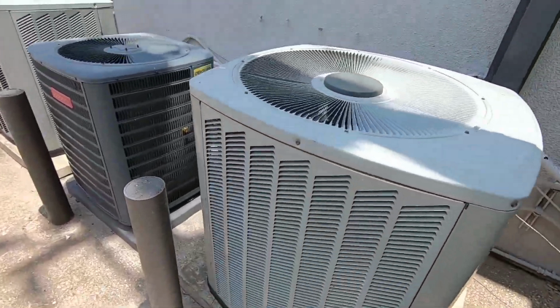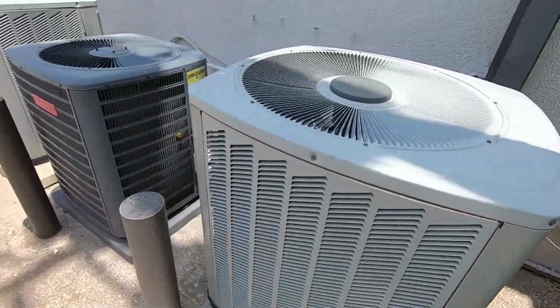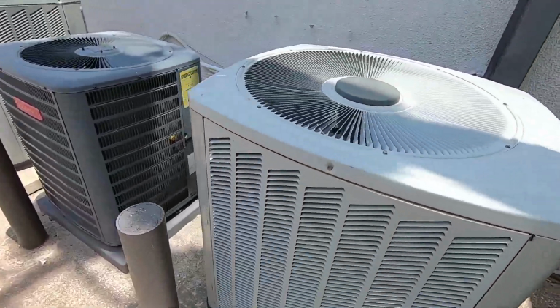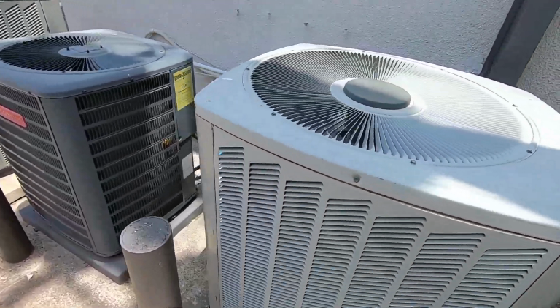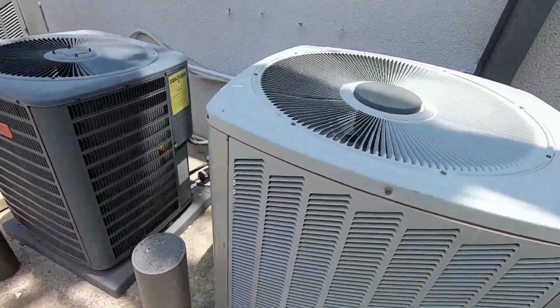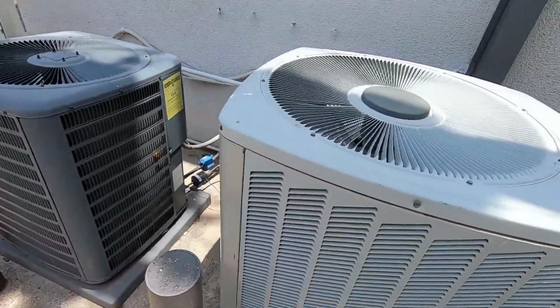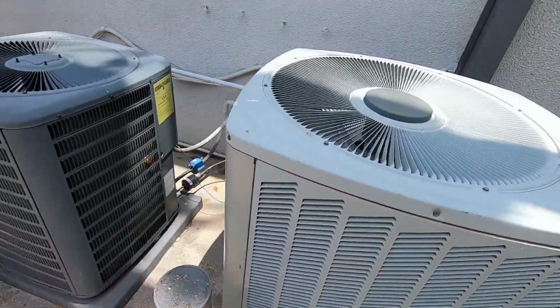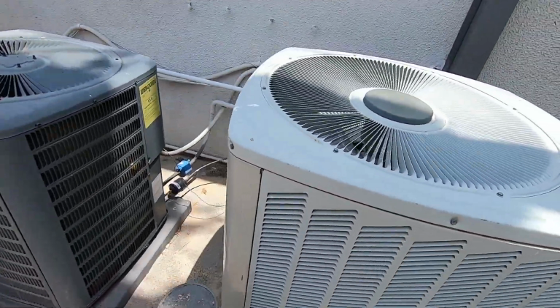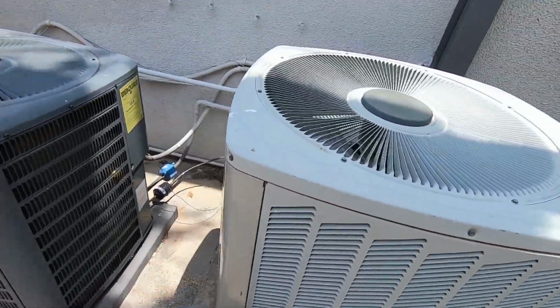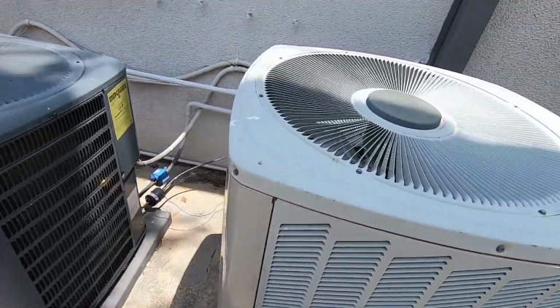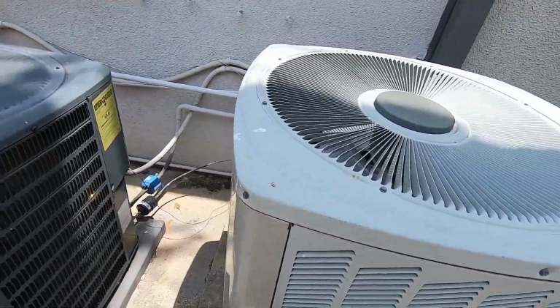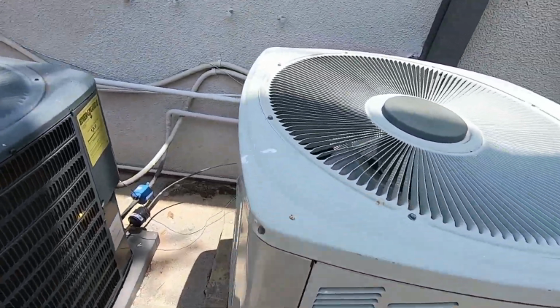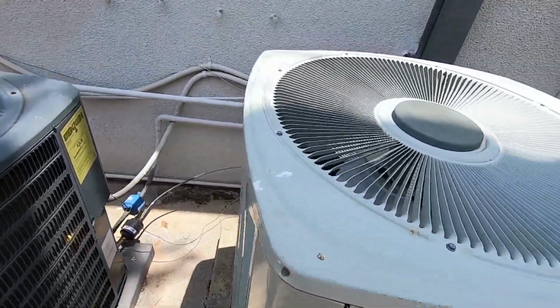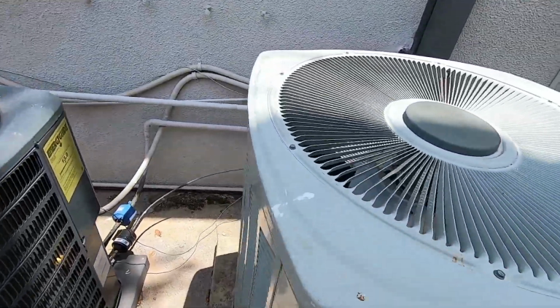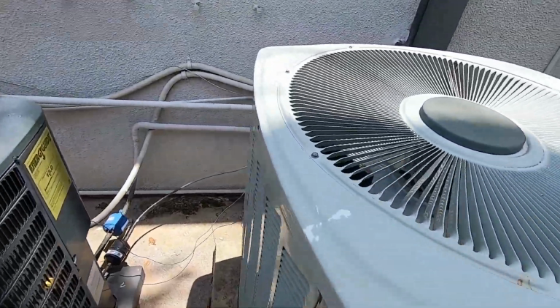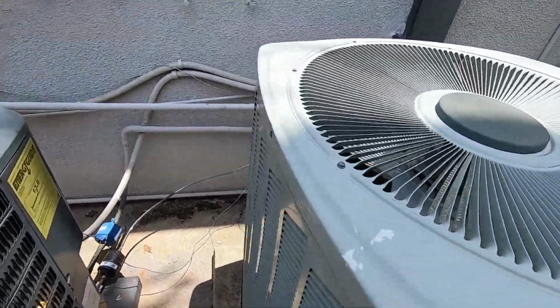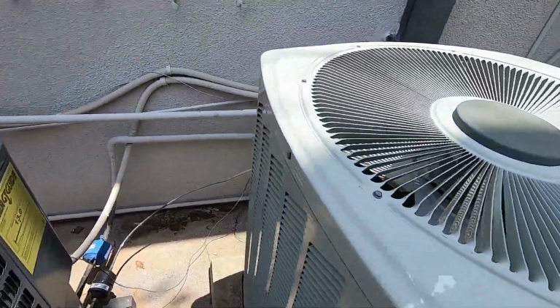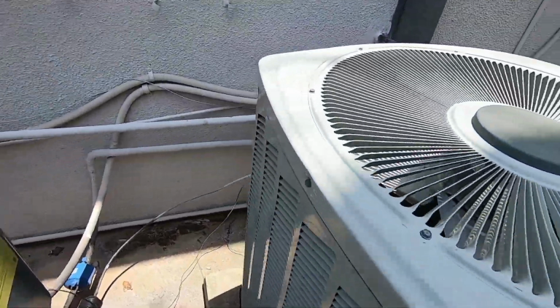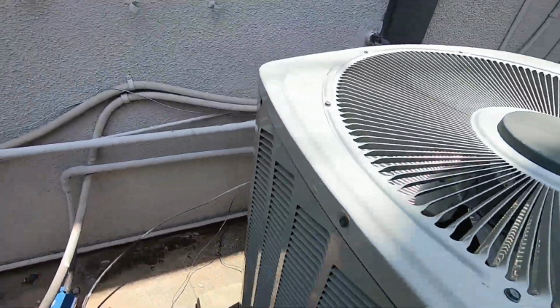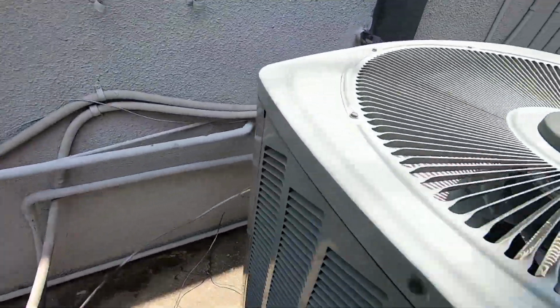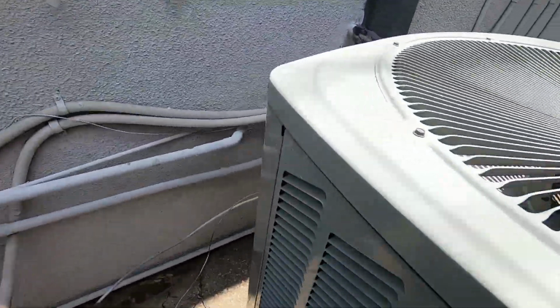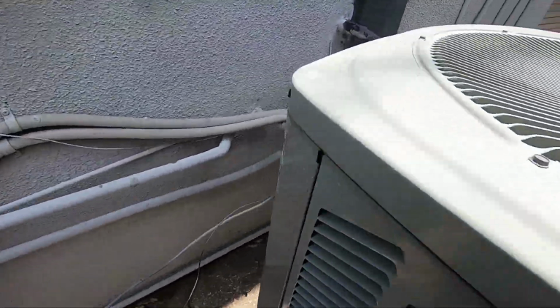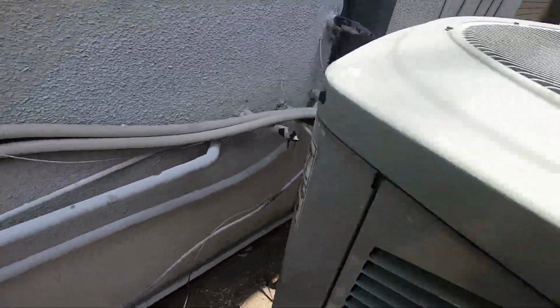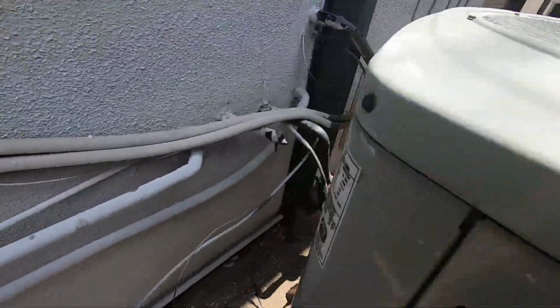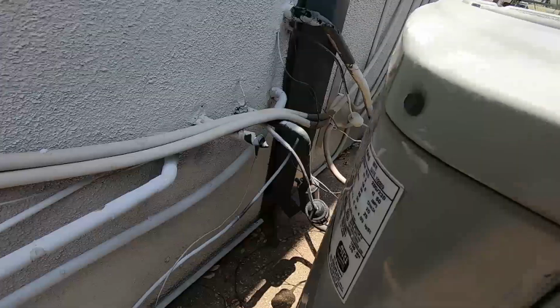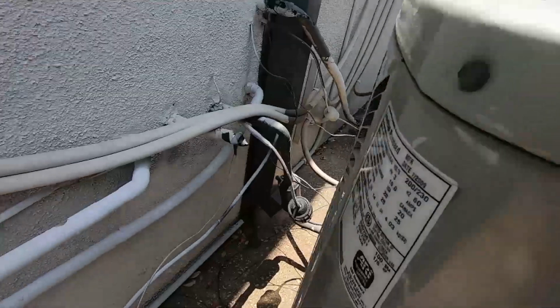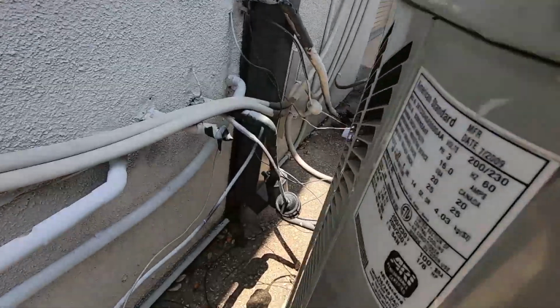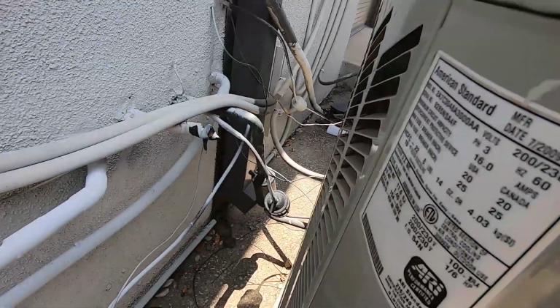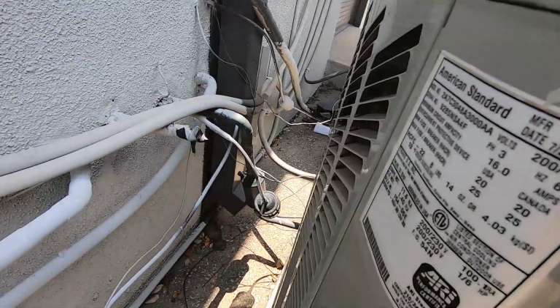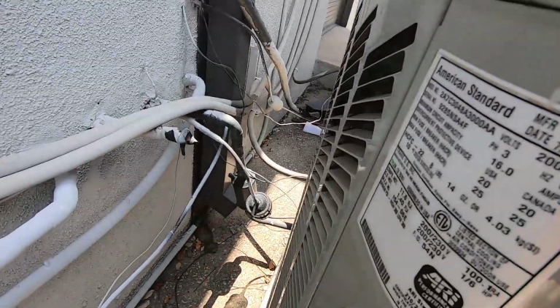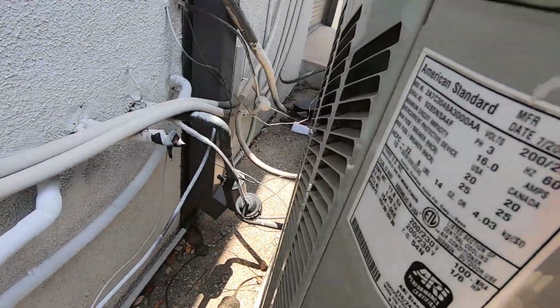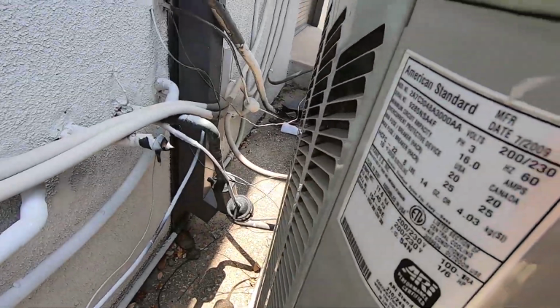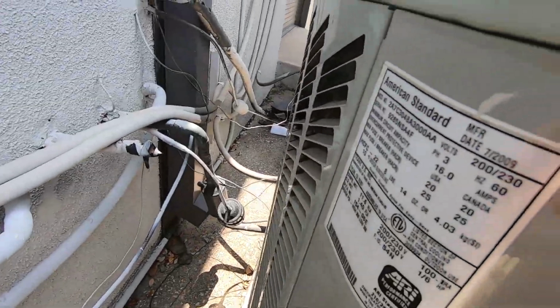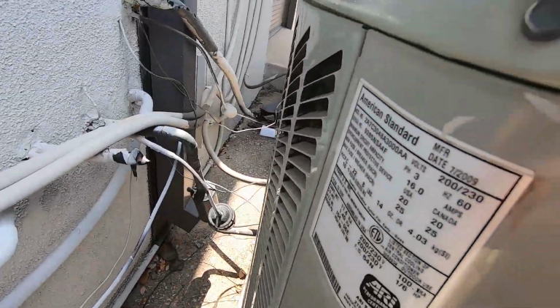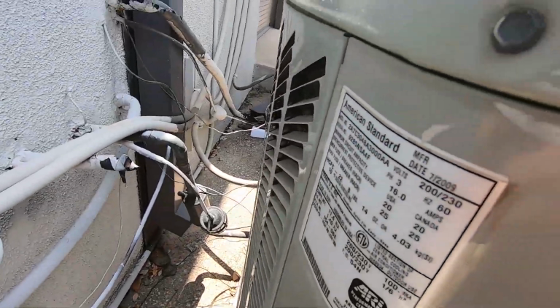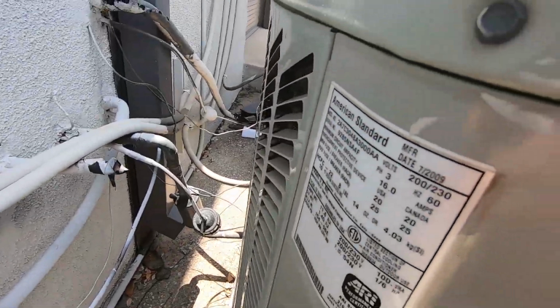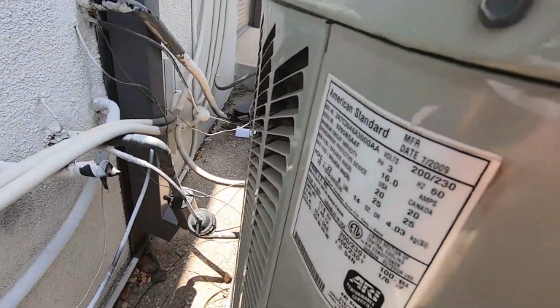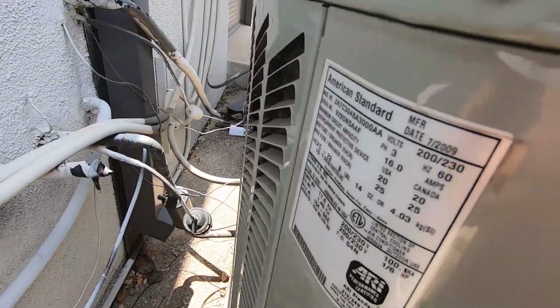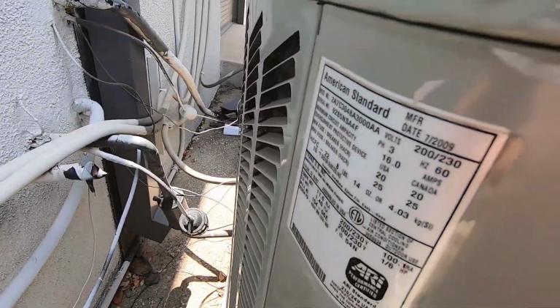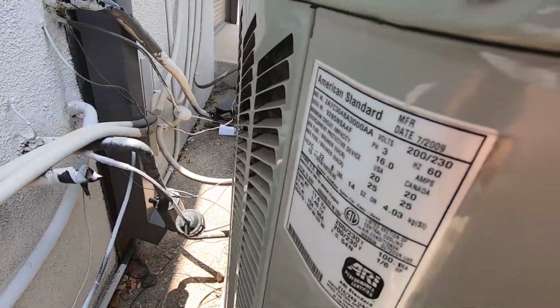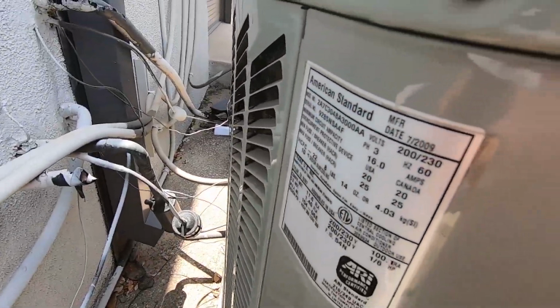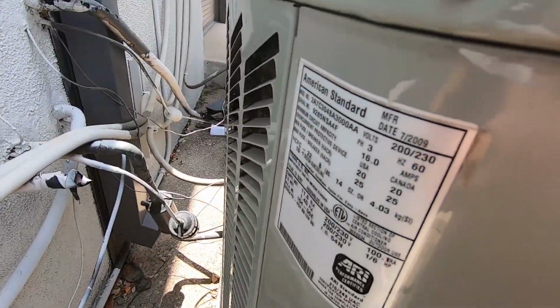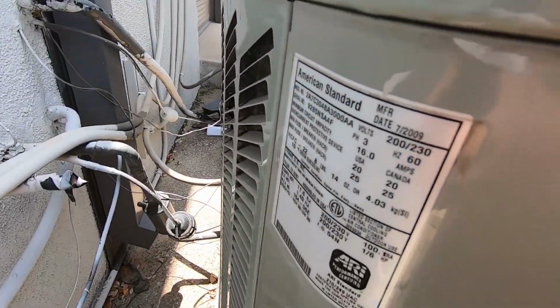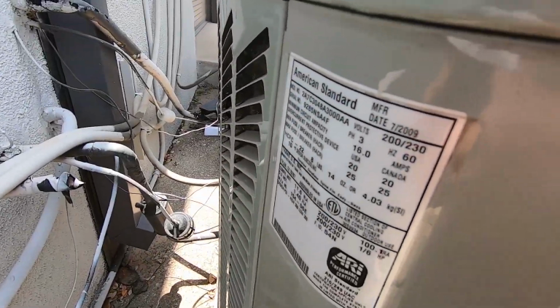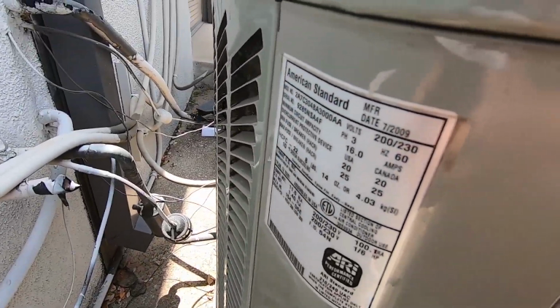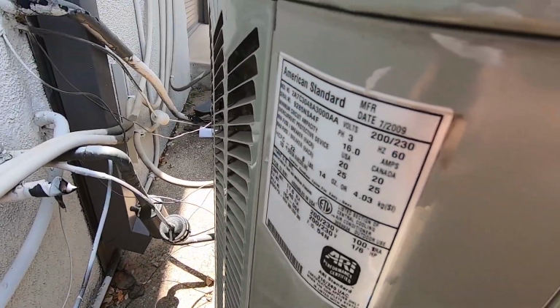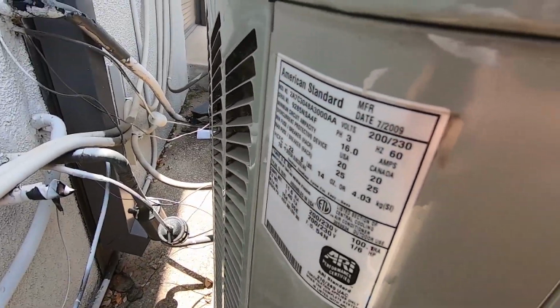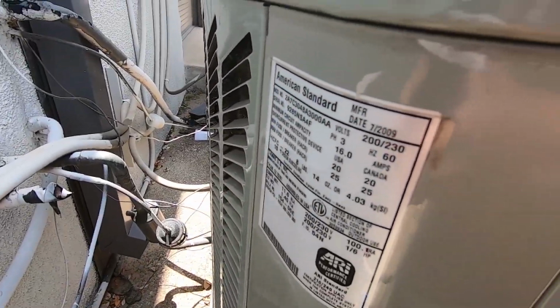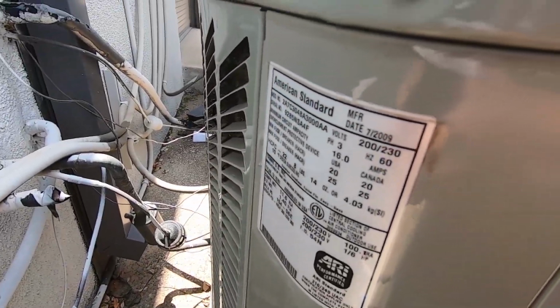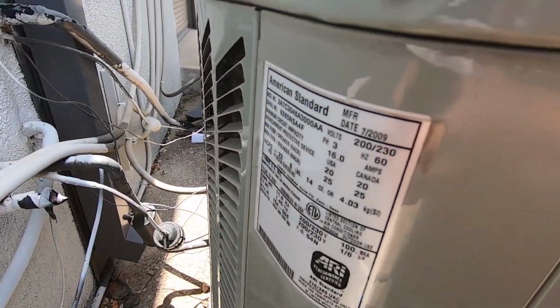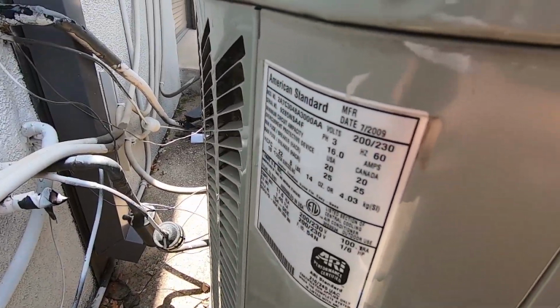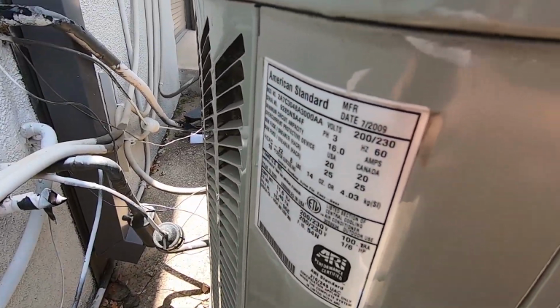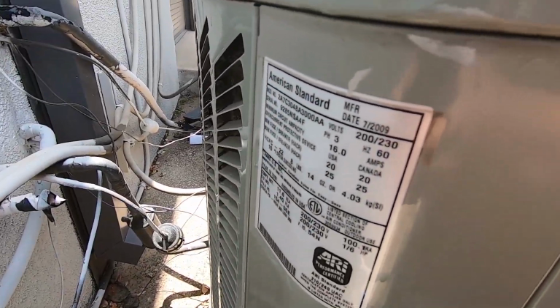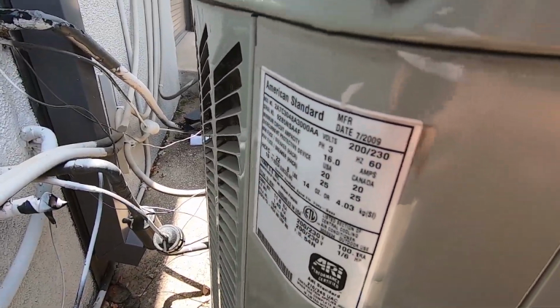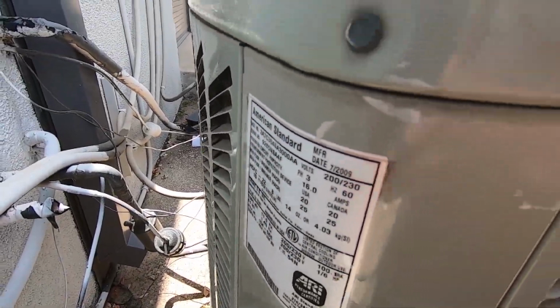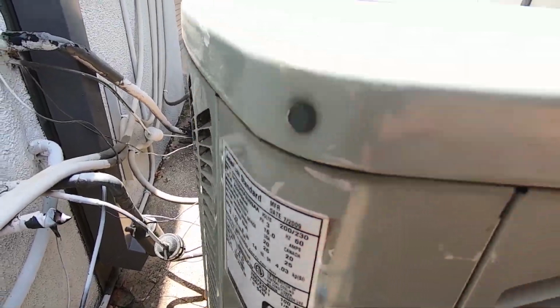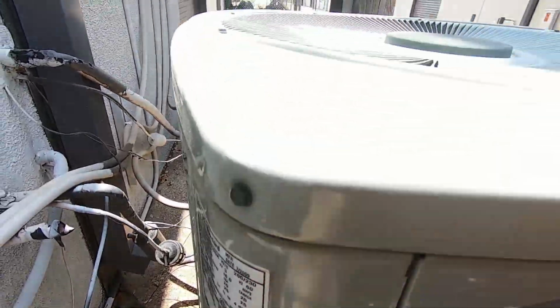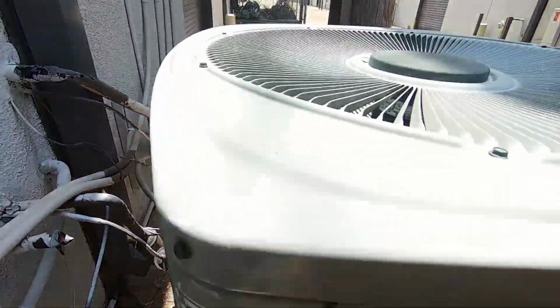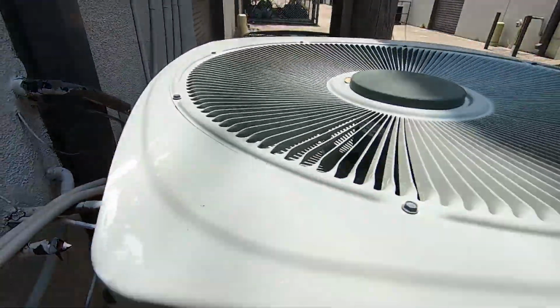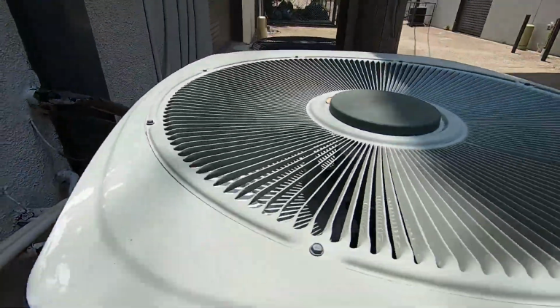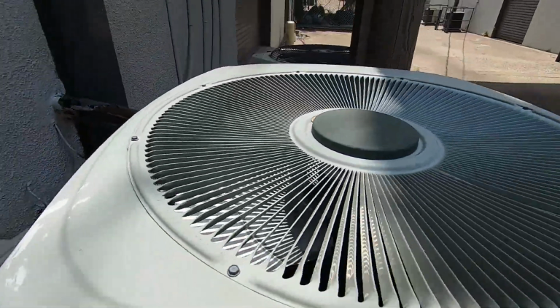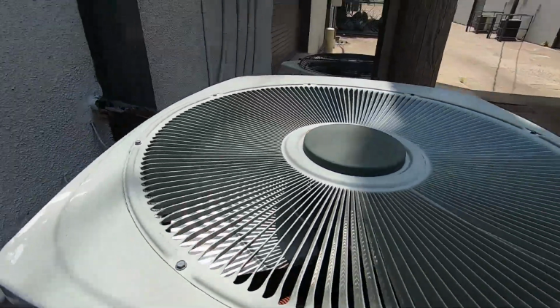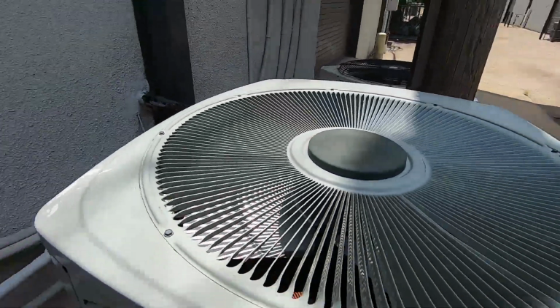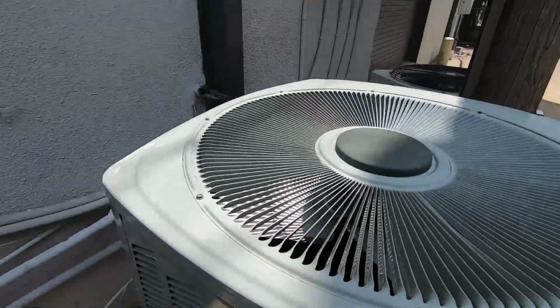2002, 5 ton. Got a Trane — actually an American Standard. It is an American Standard, 4 ton from 2009.